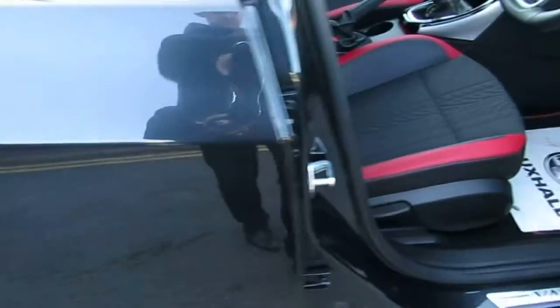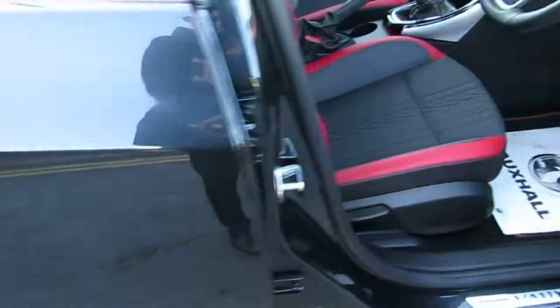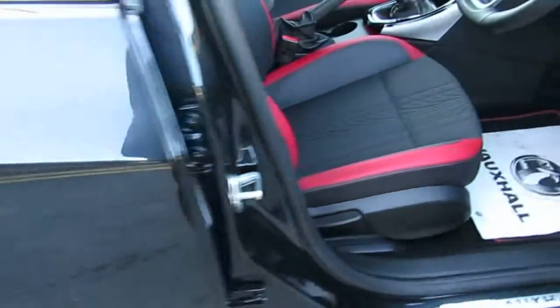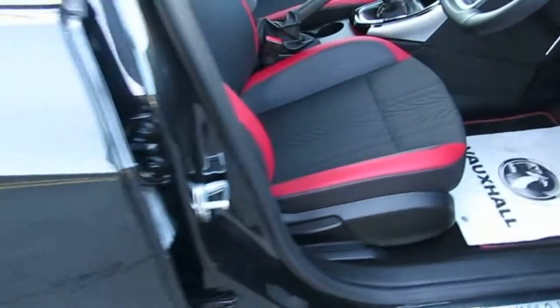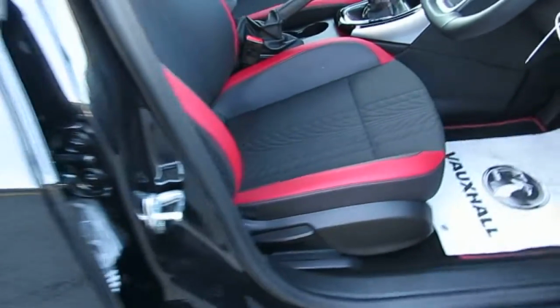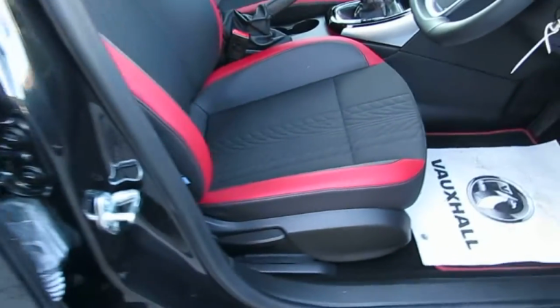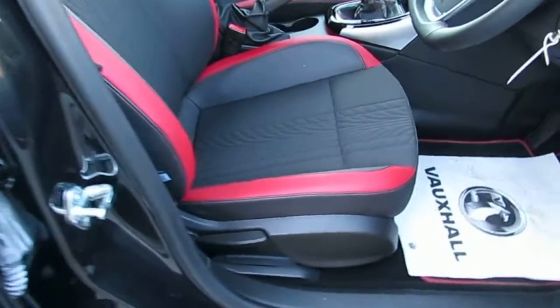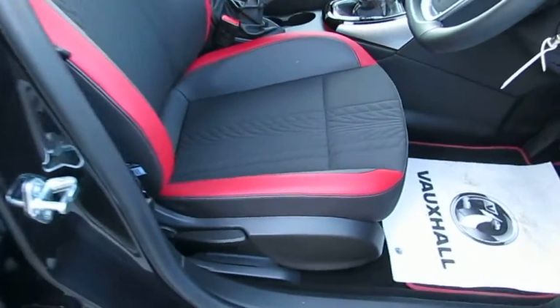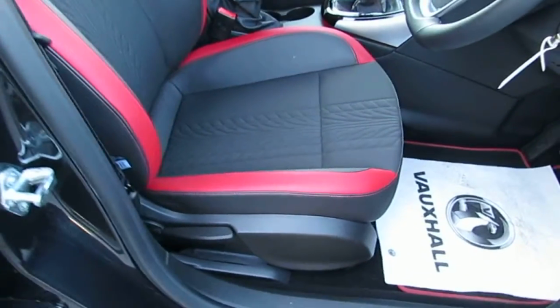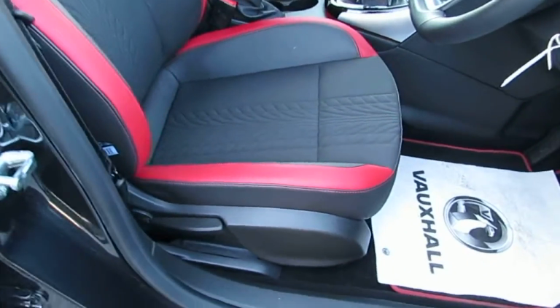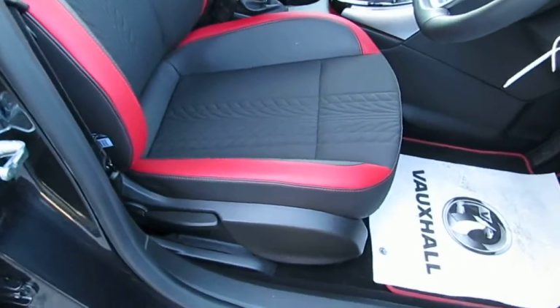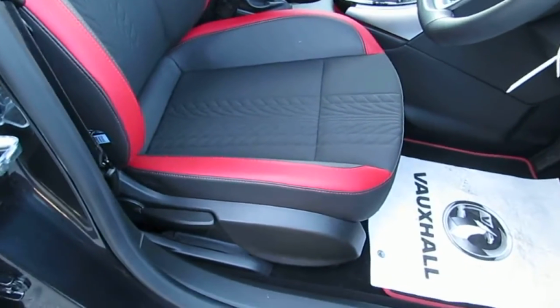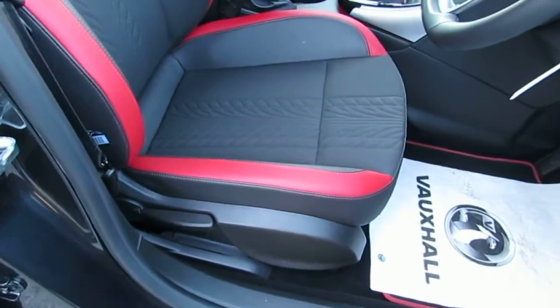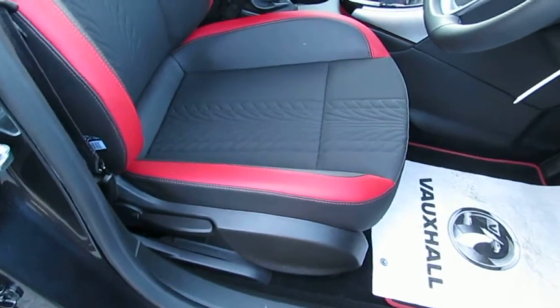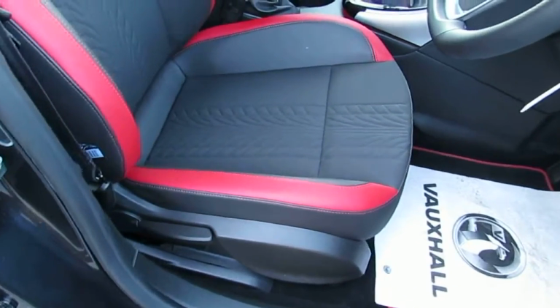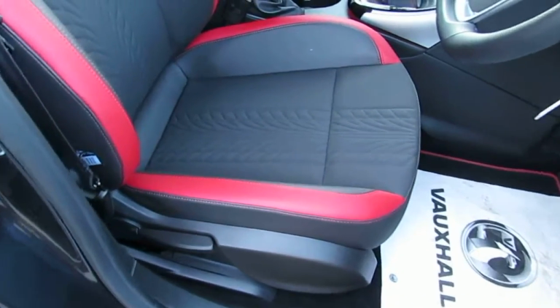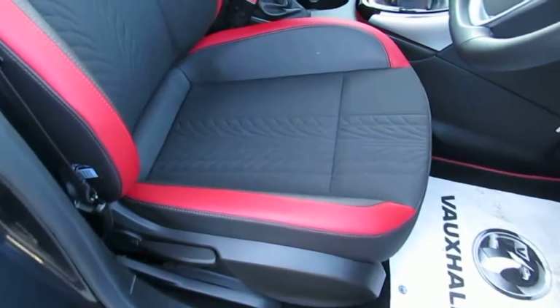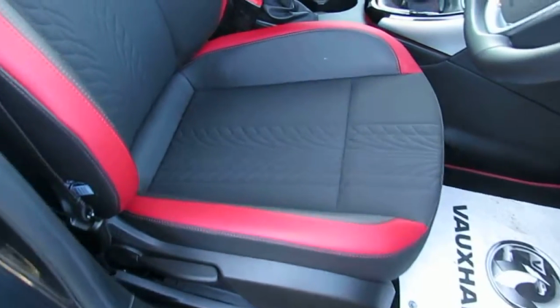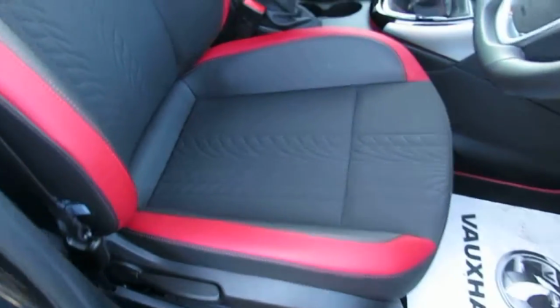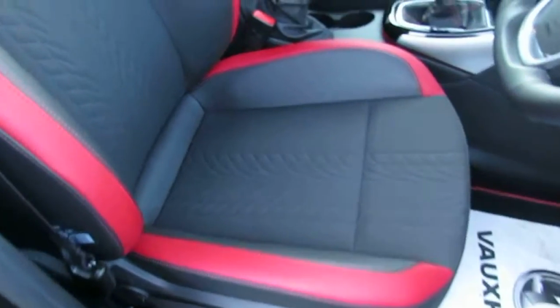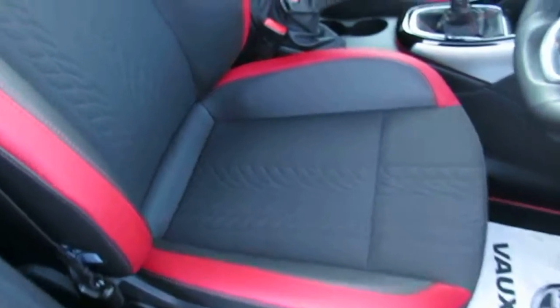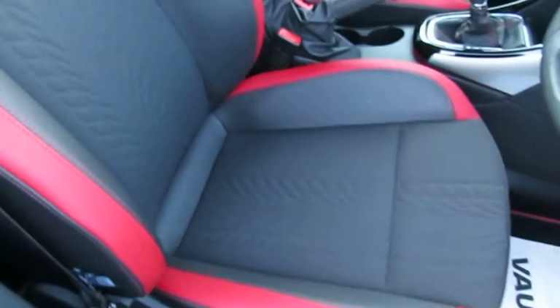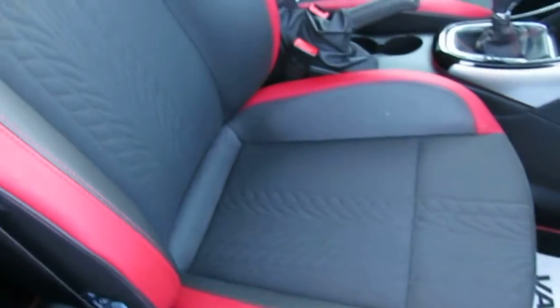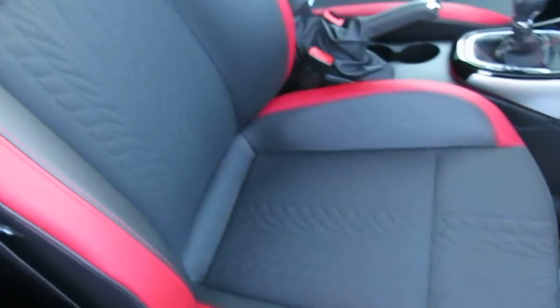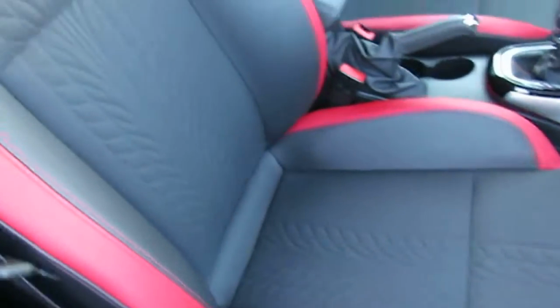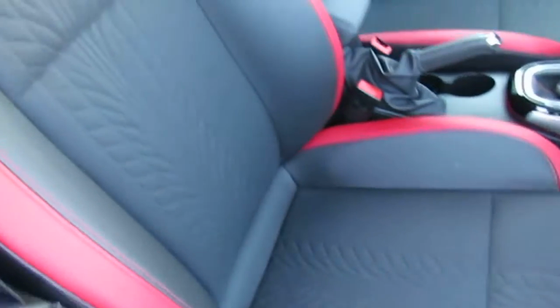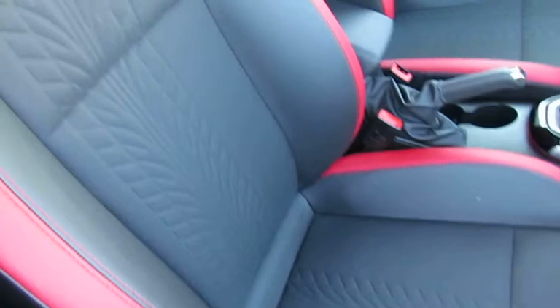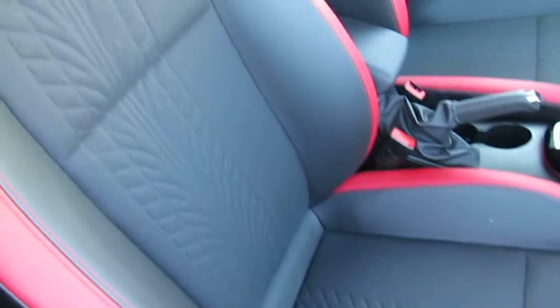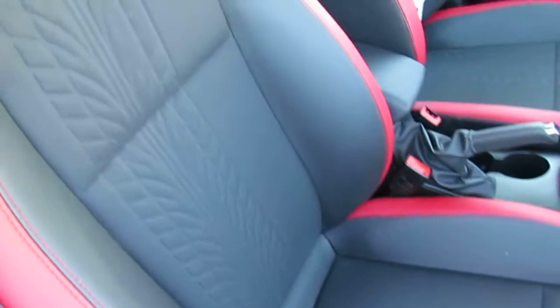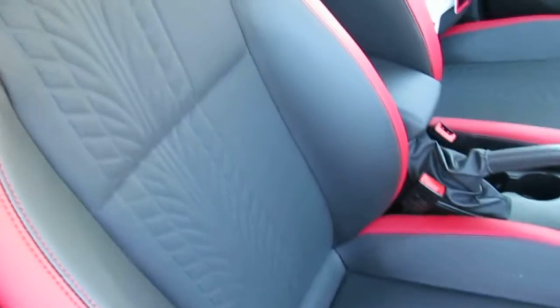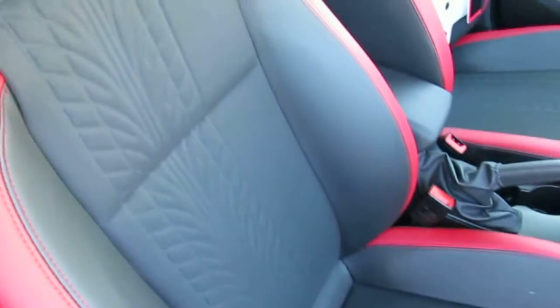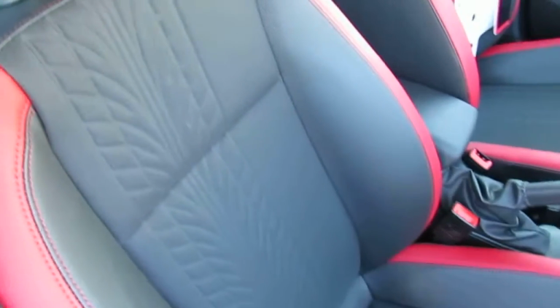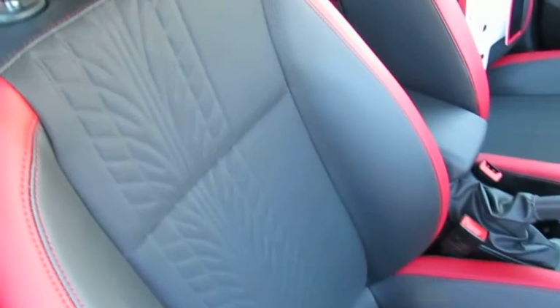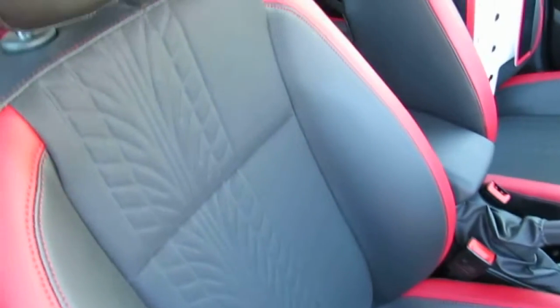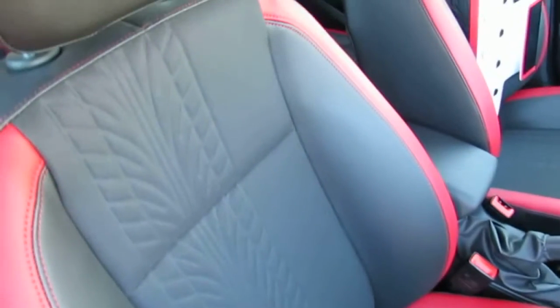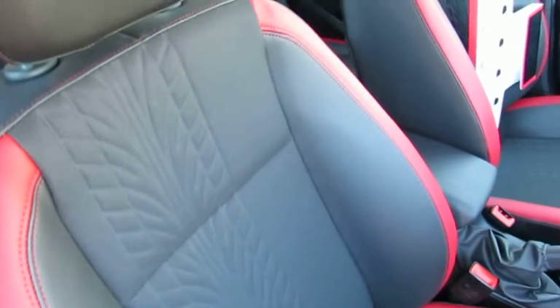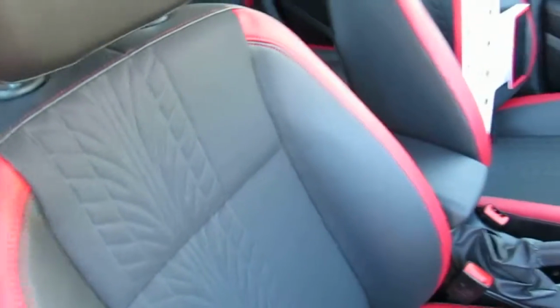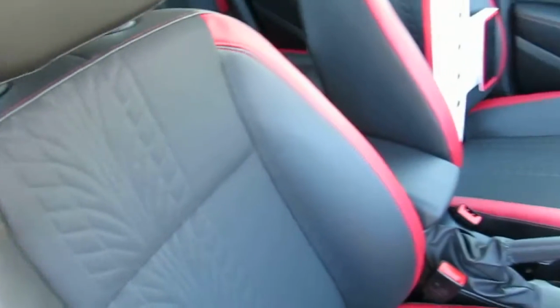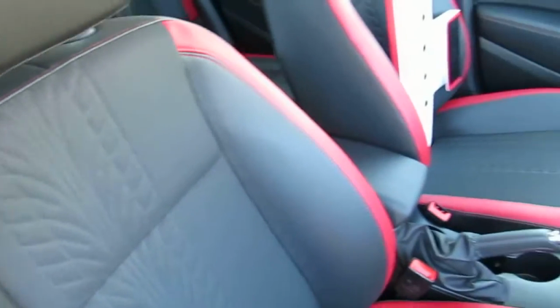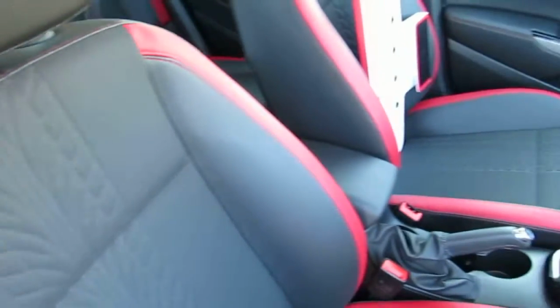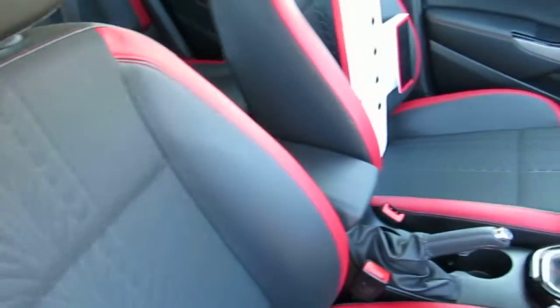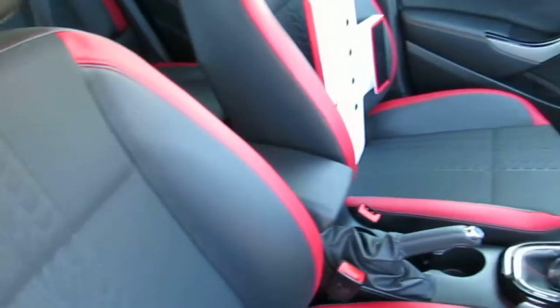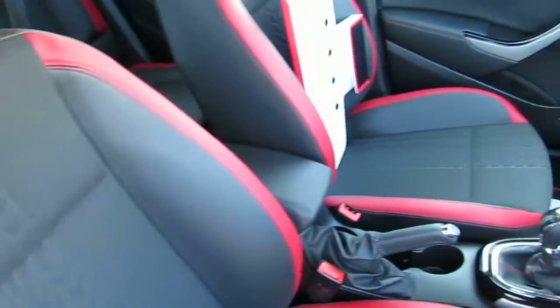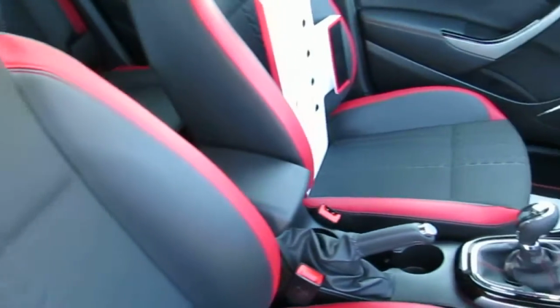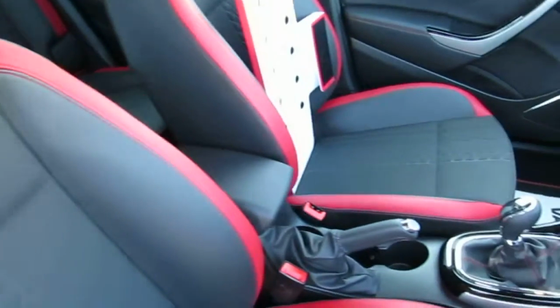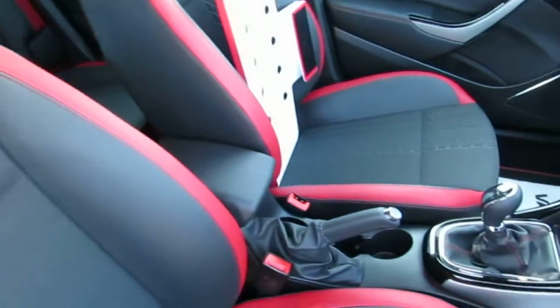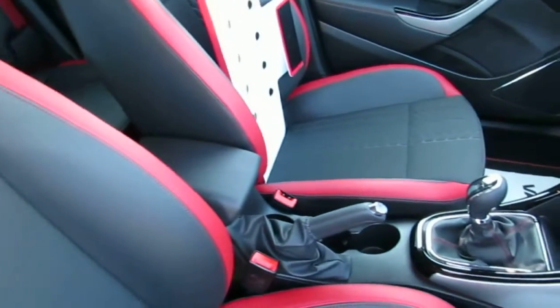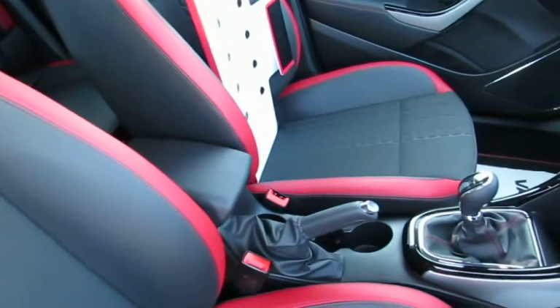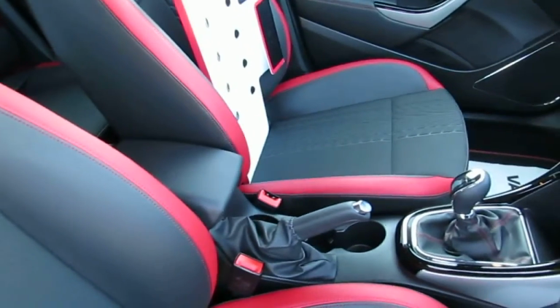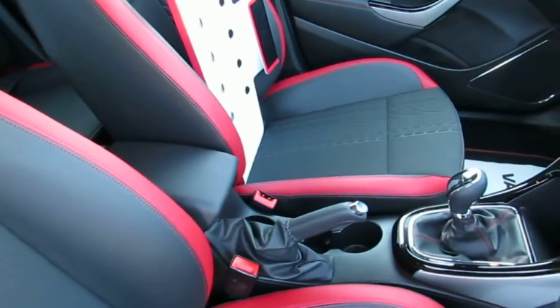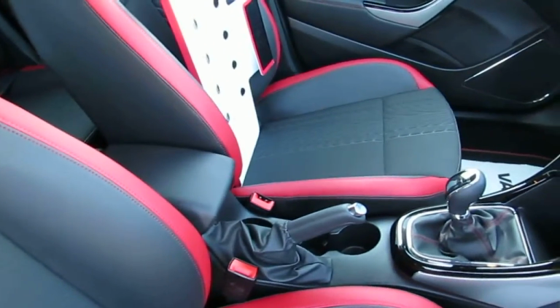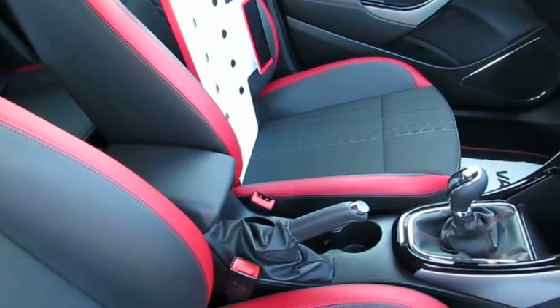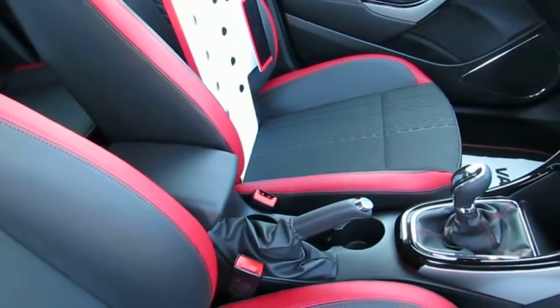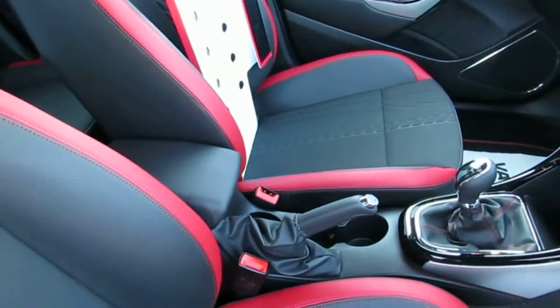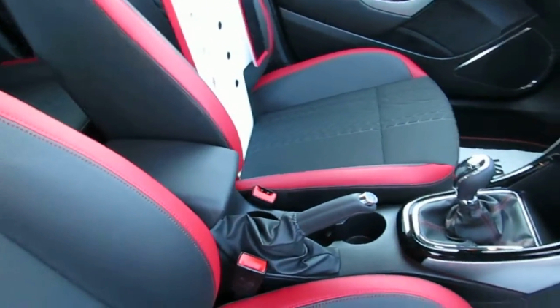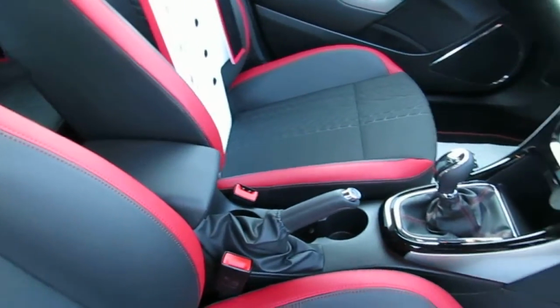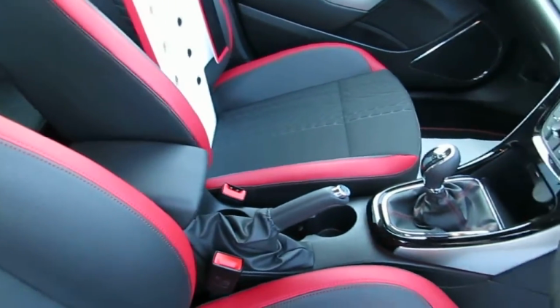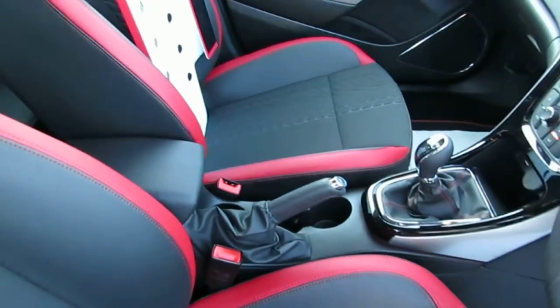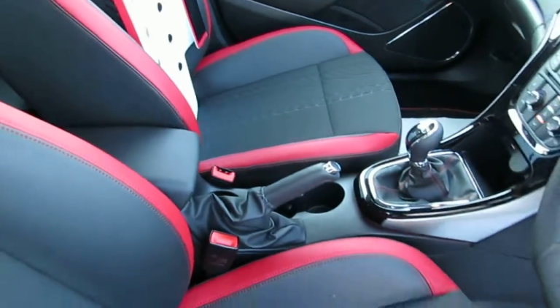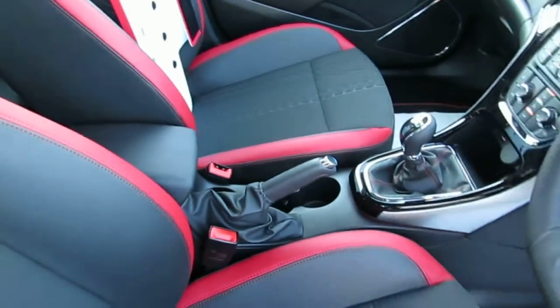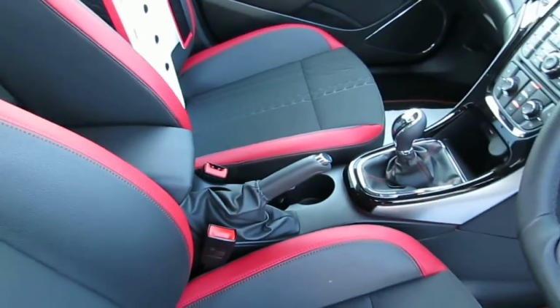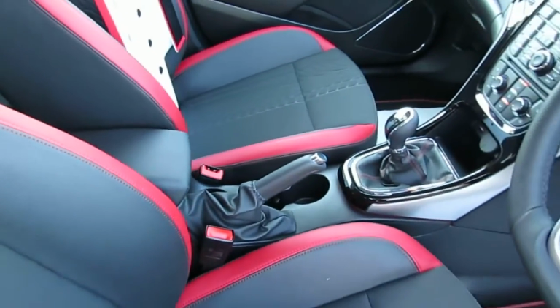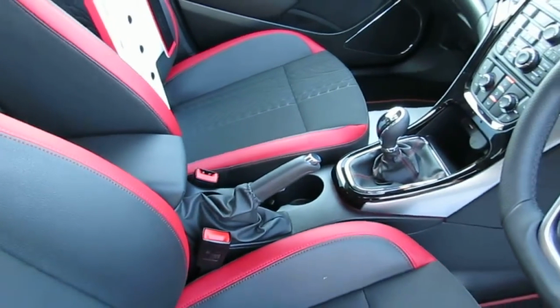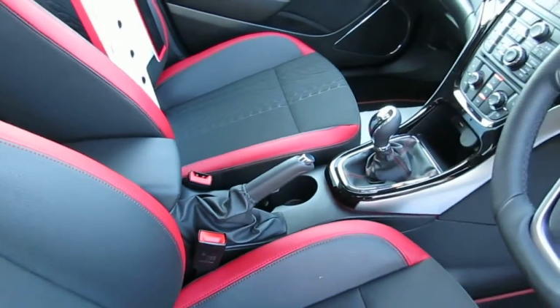Come to the front. Seats again finished in half leather with the red trims, all in excellent condition.